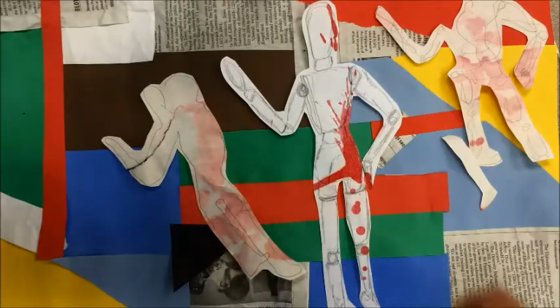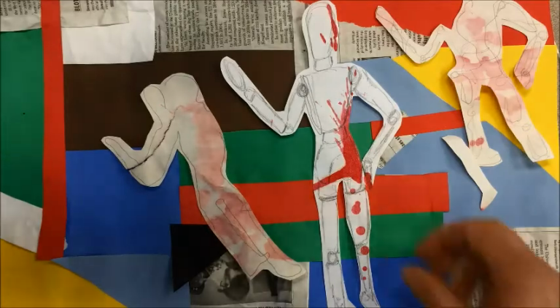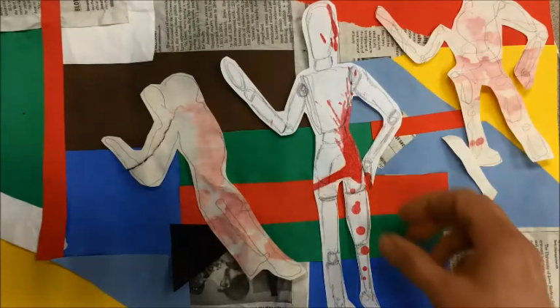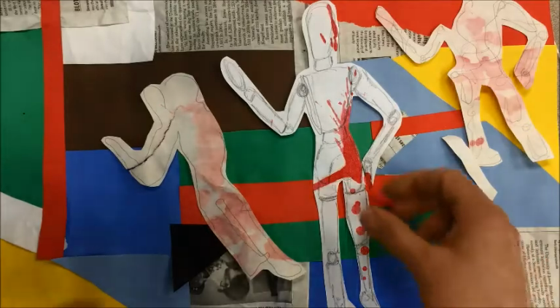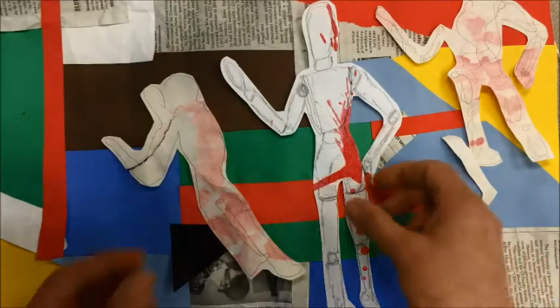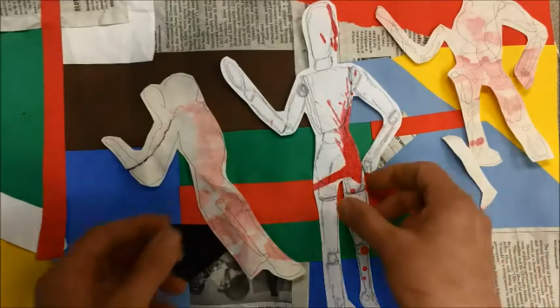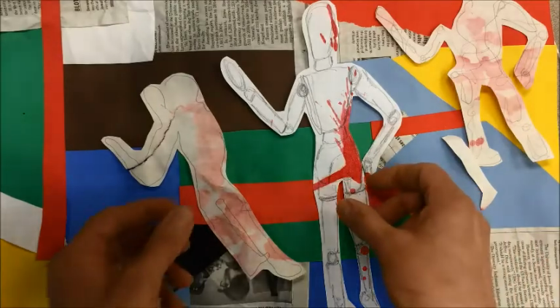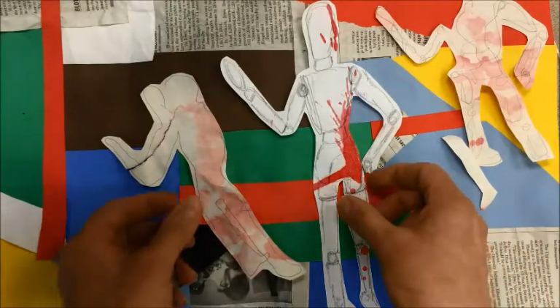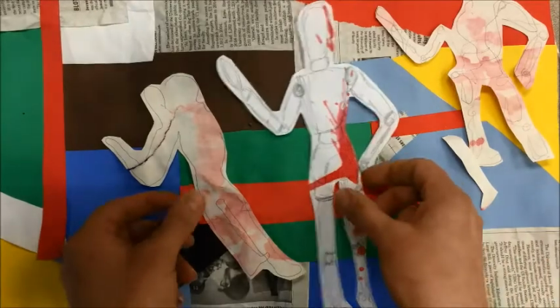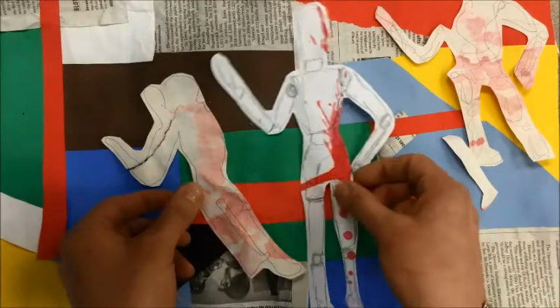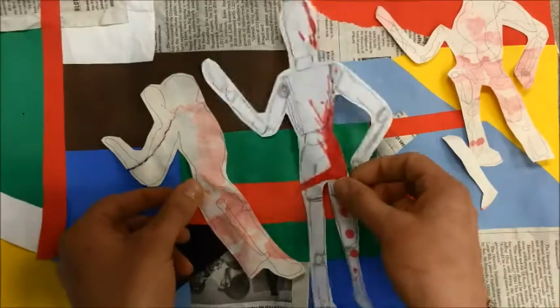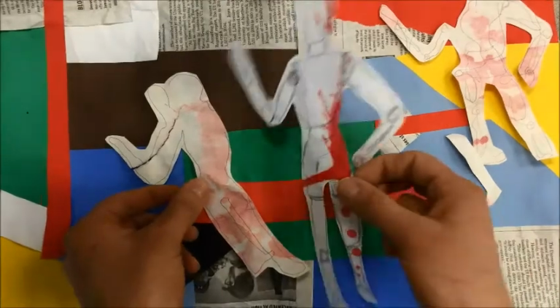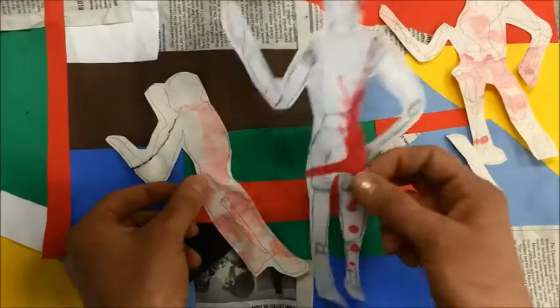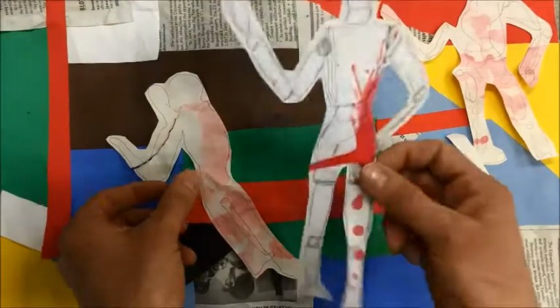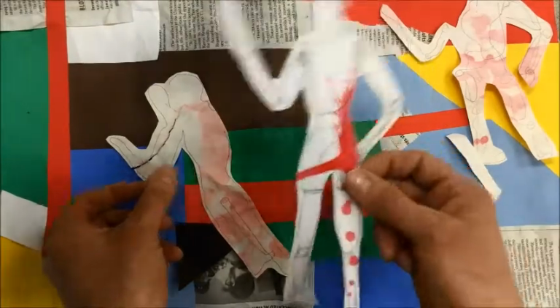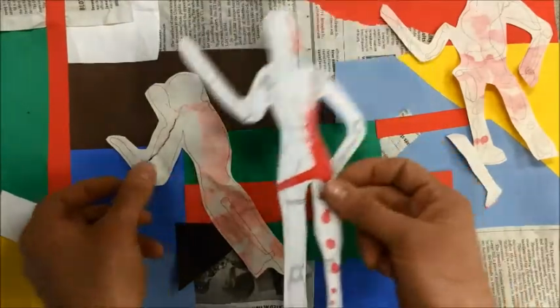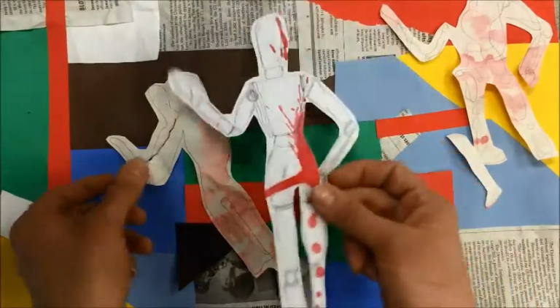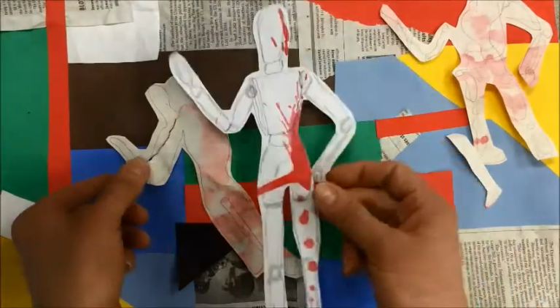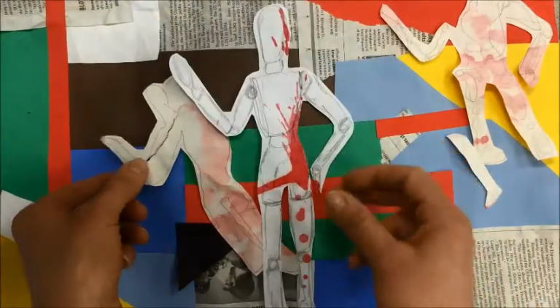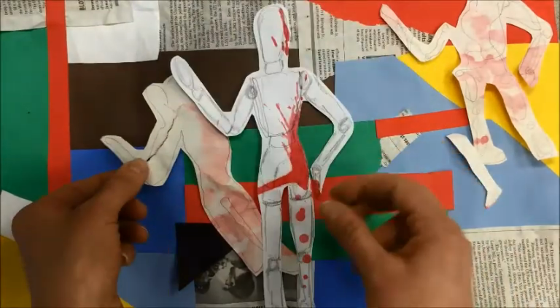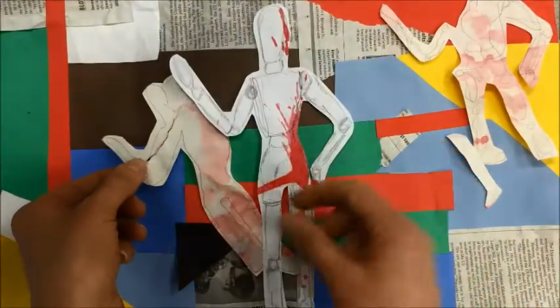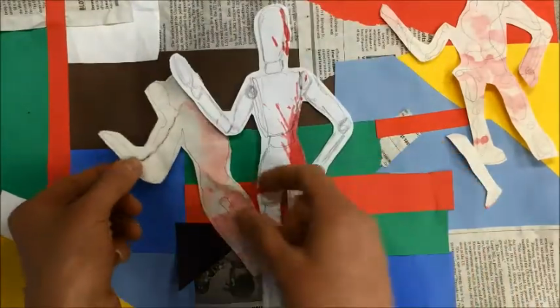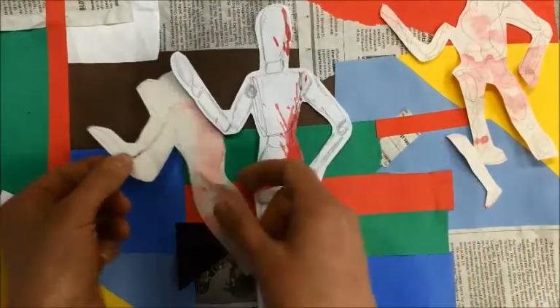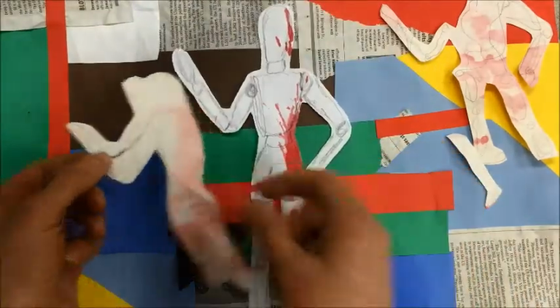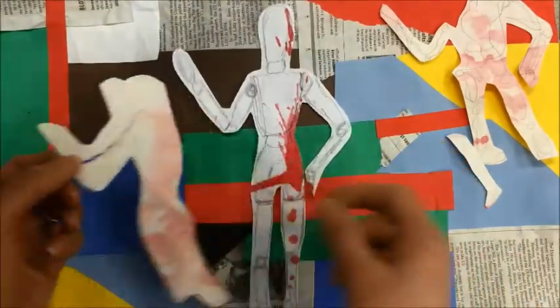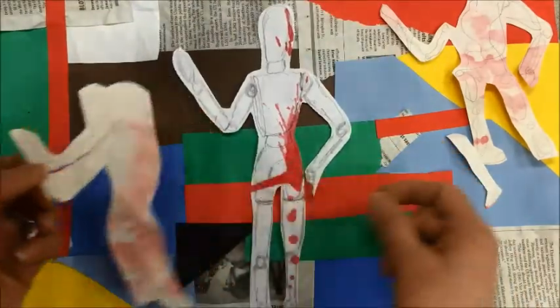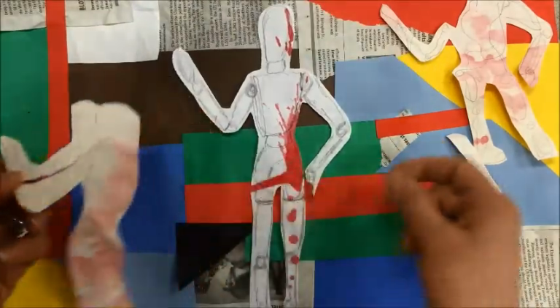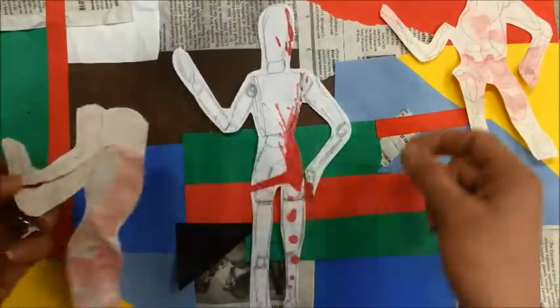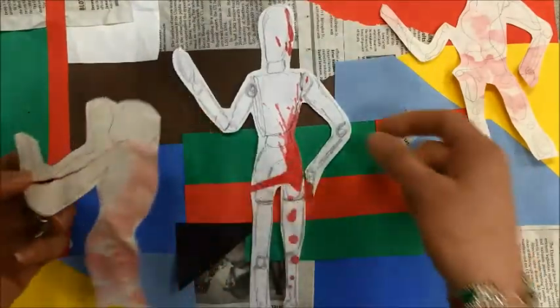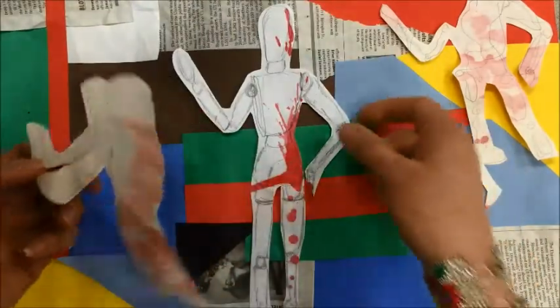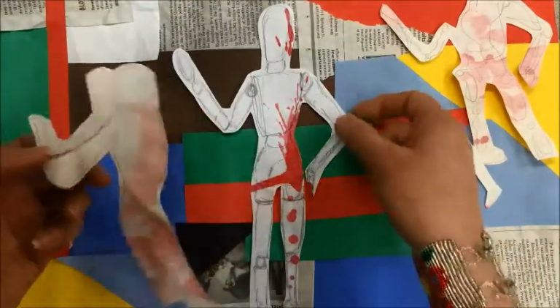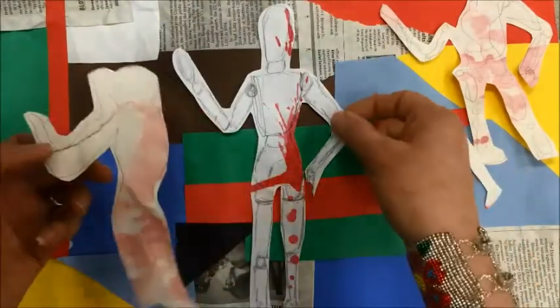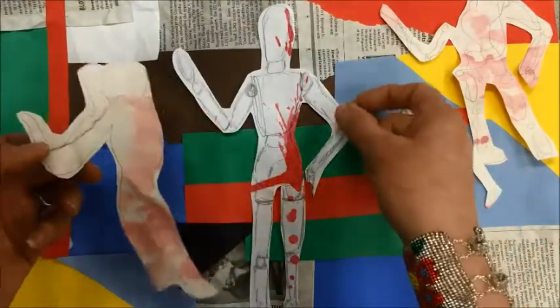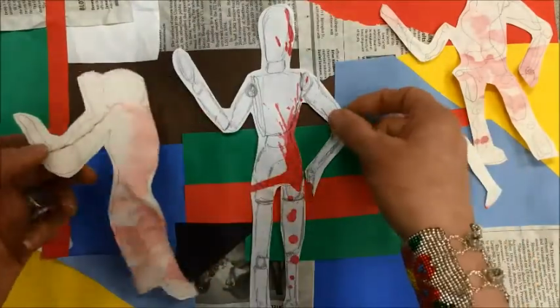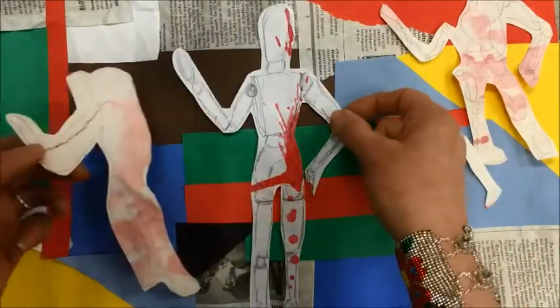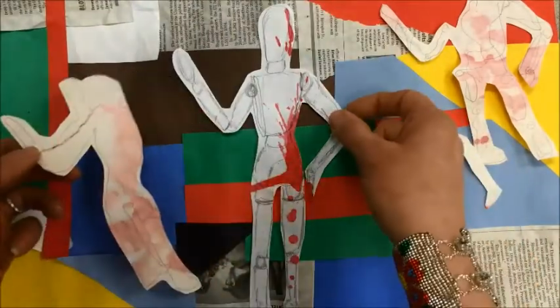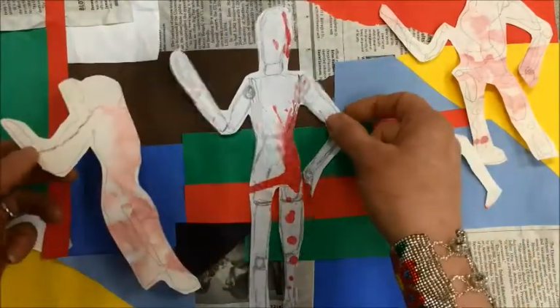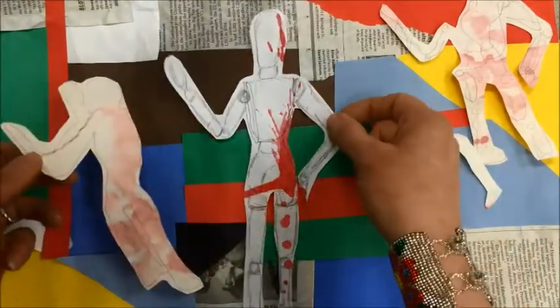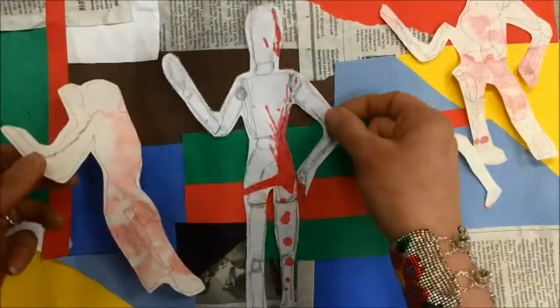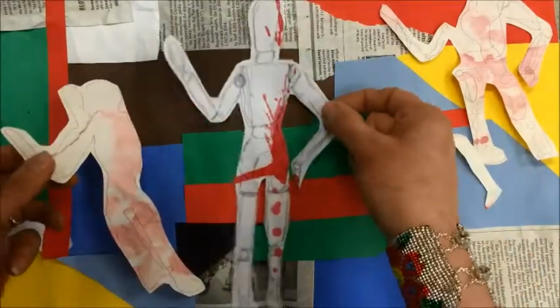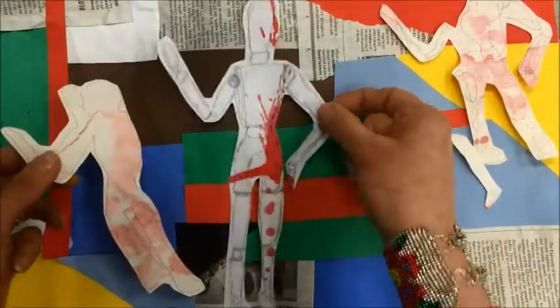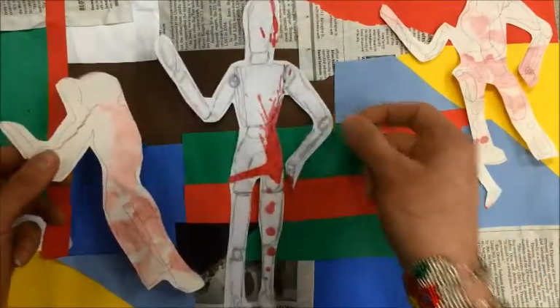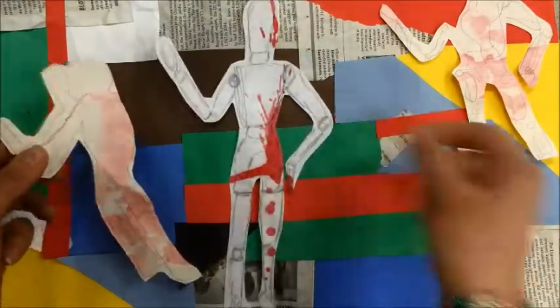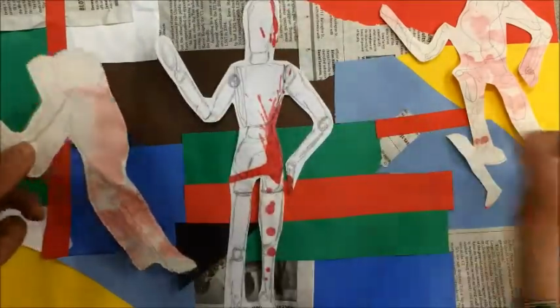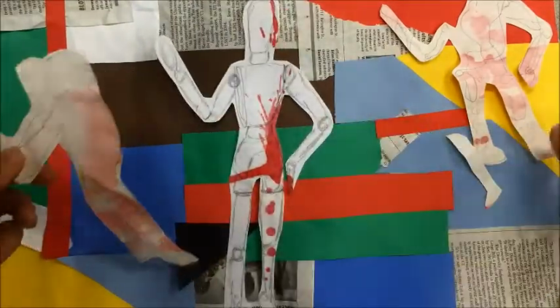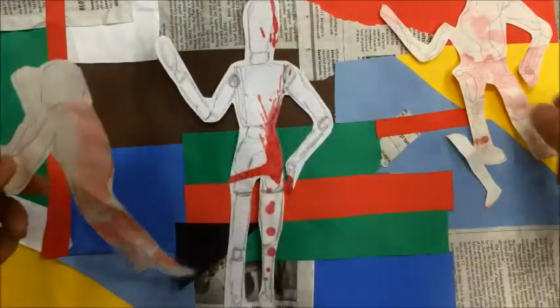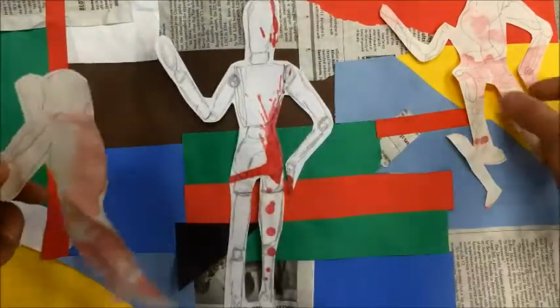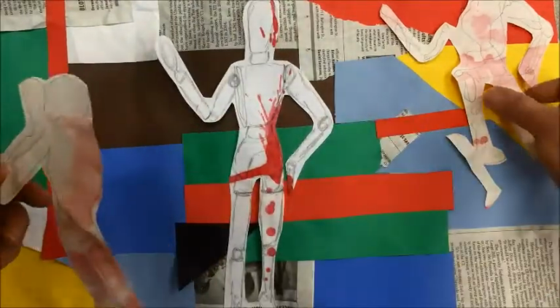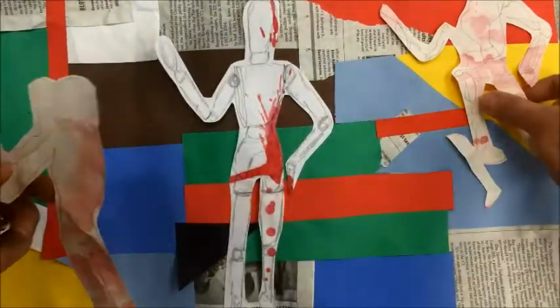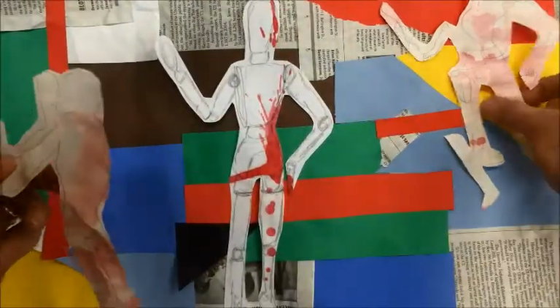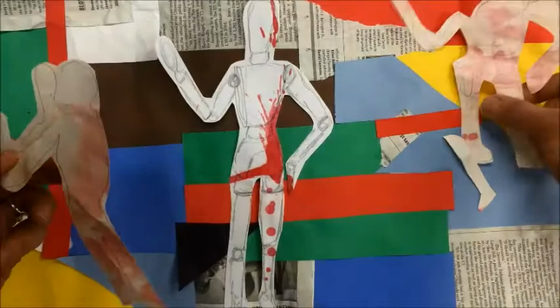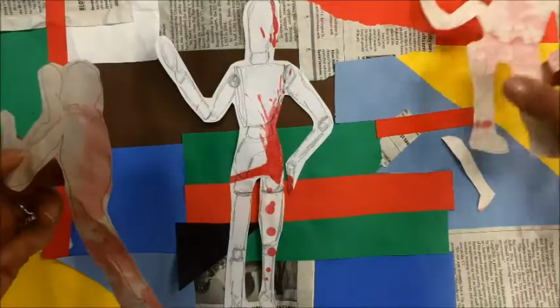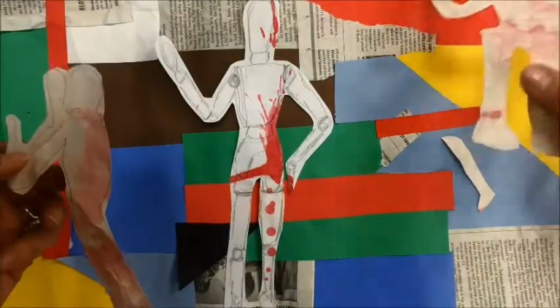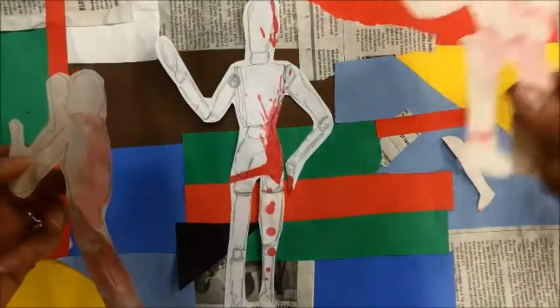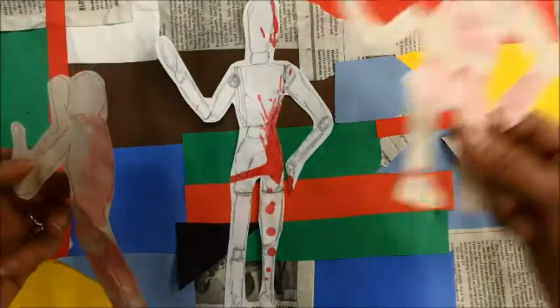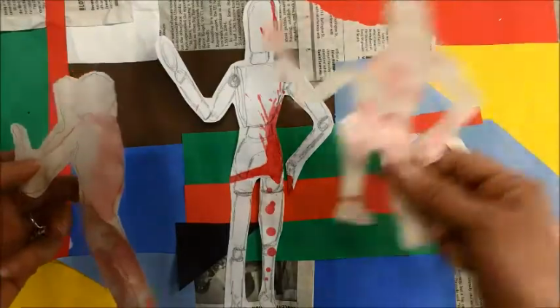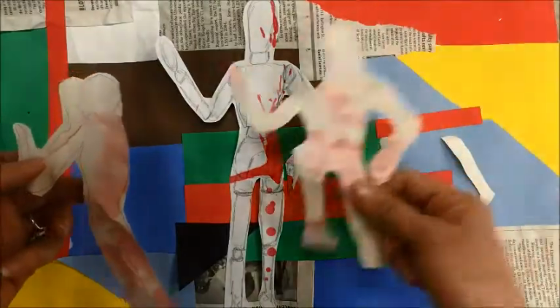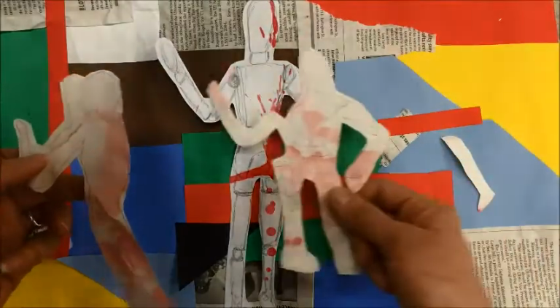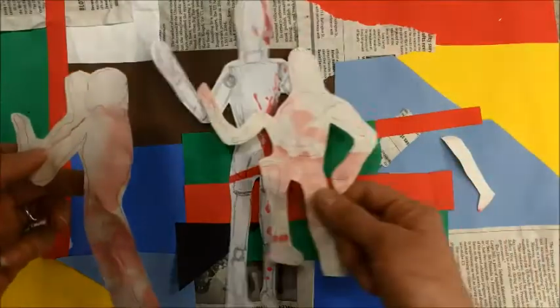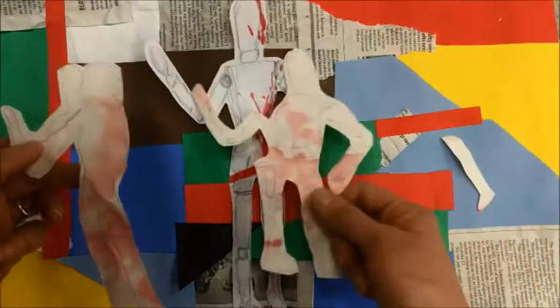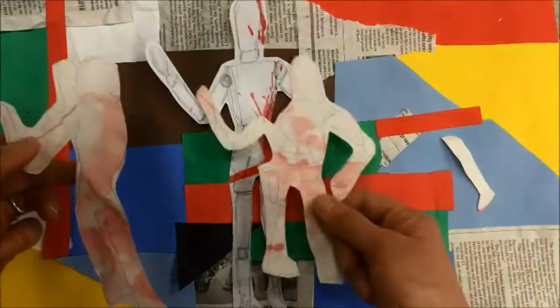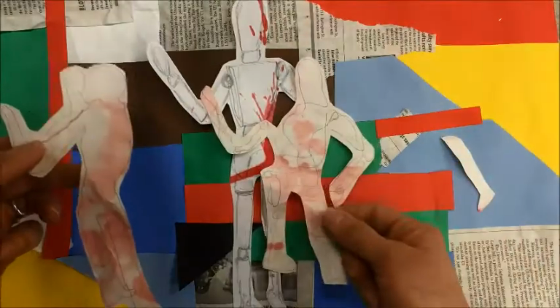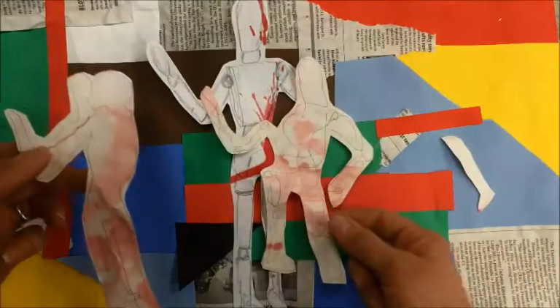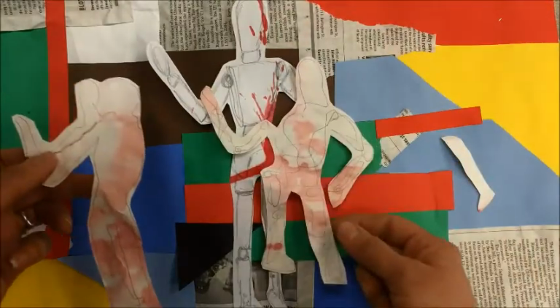I've cut out my drawings that I like. I've got one realistic and two blind contours.